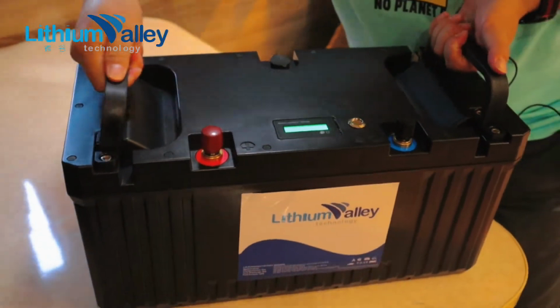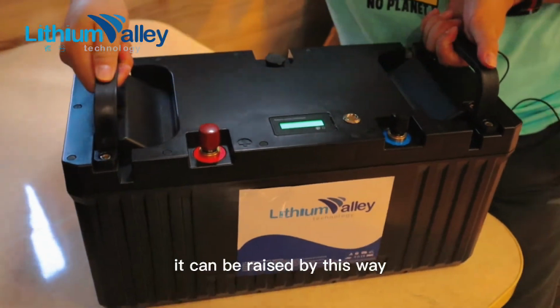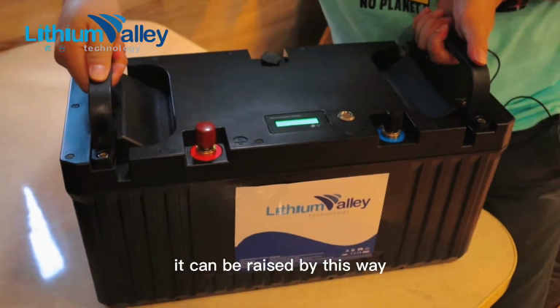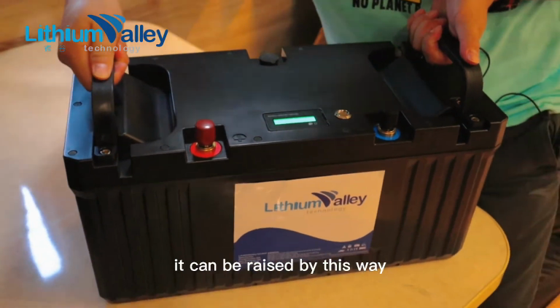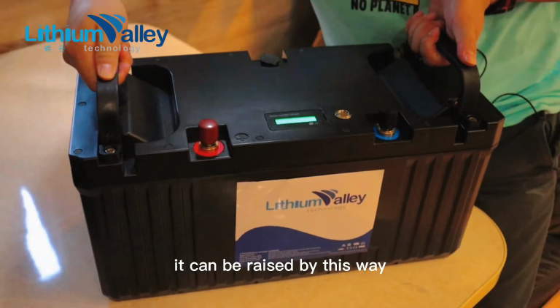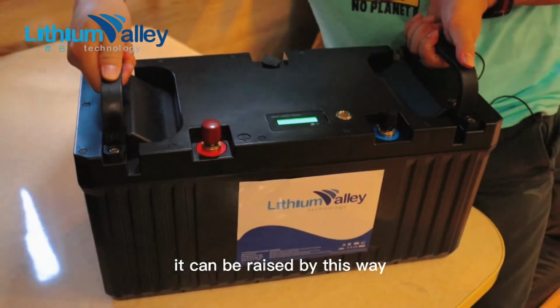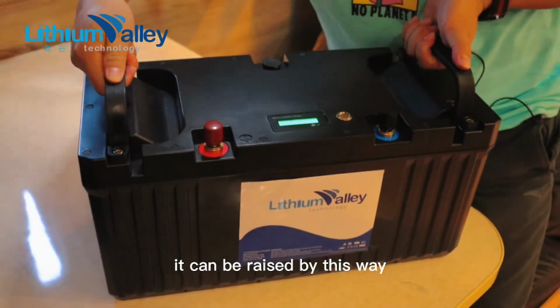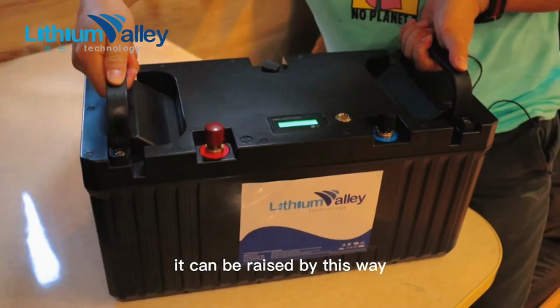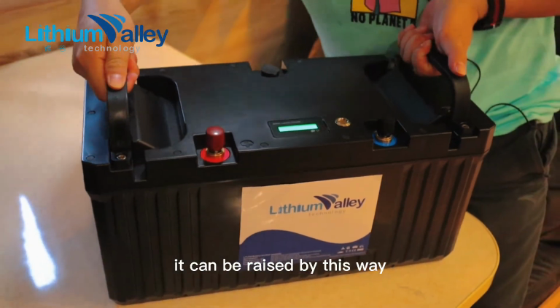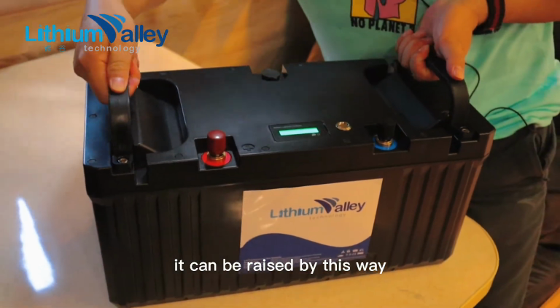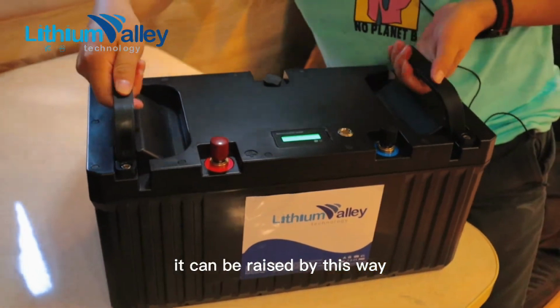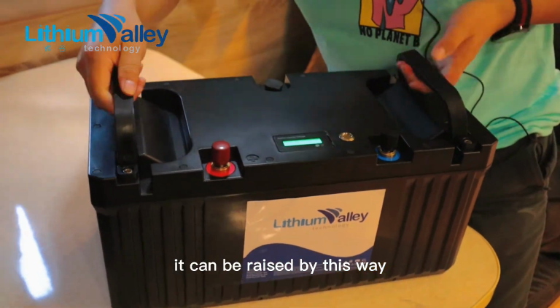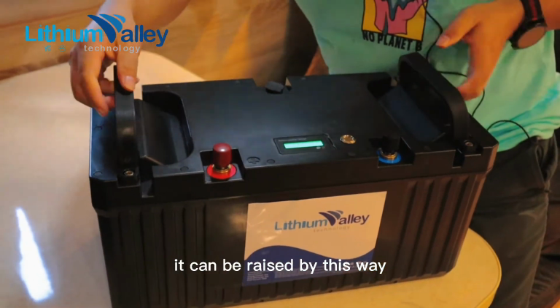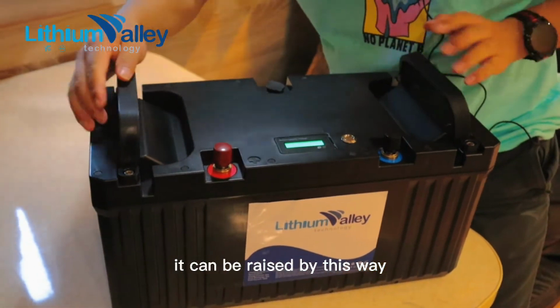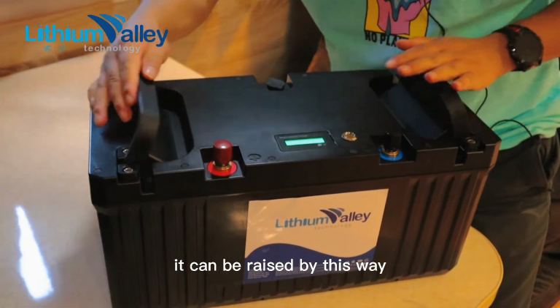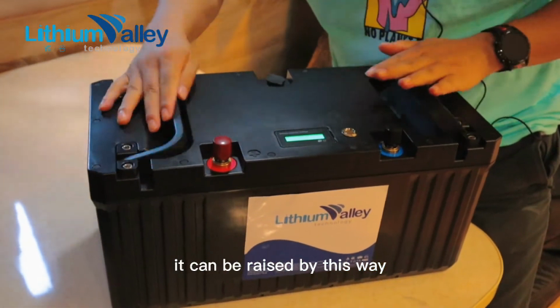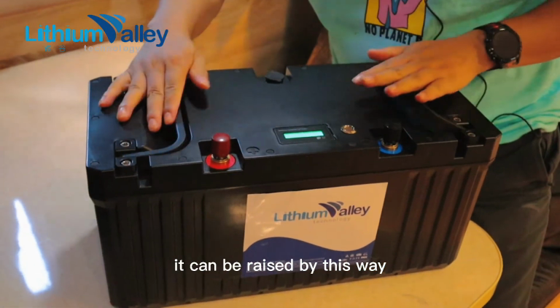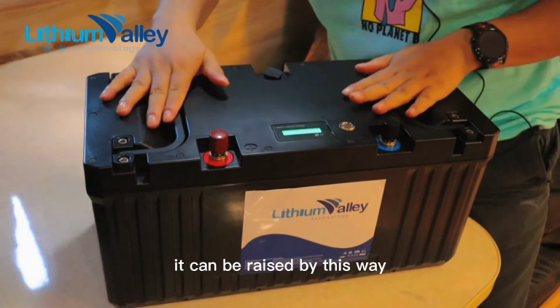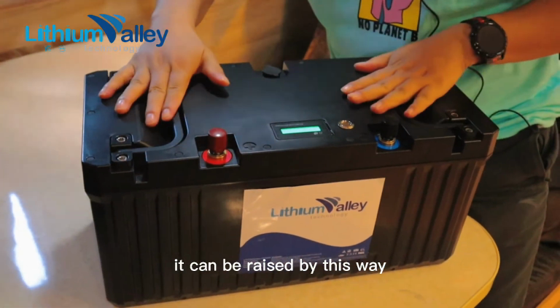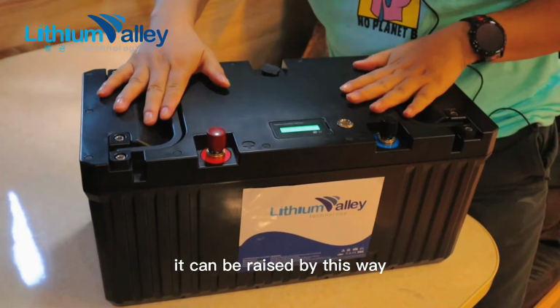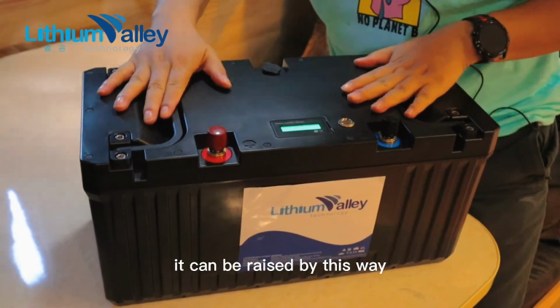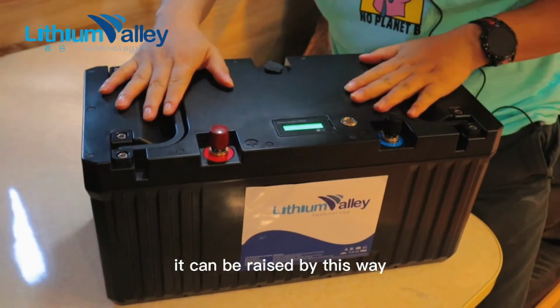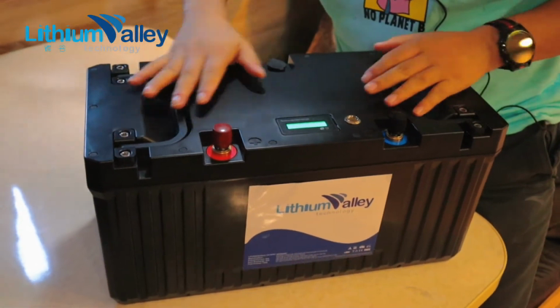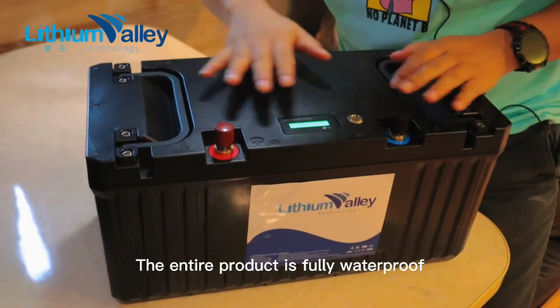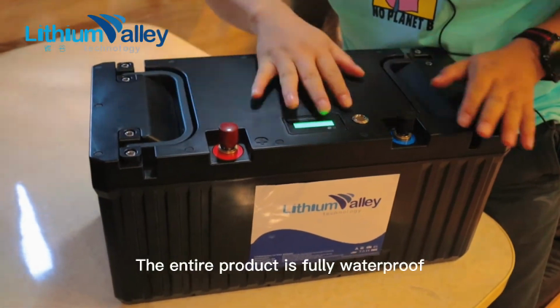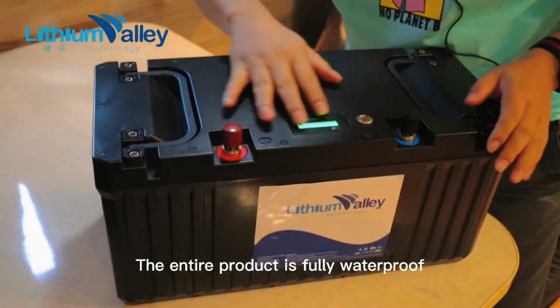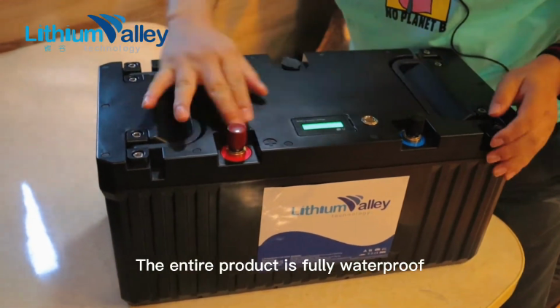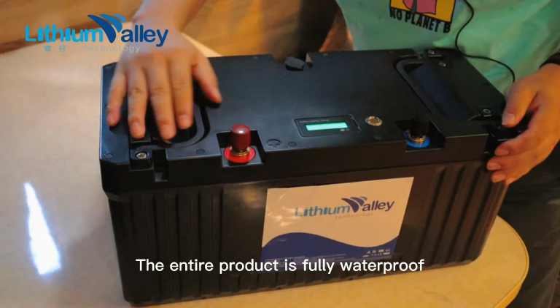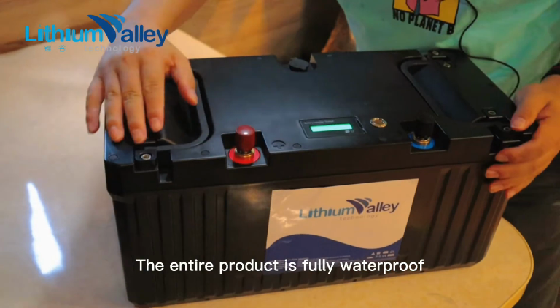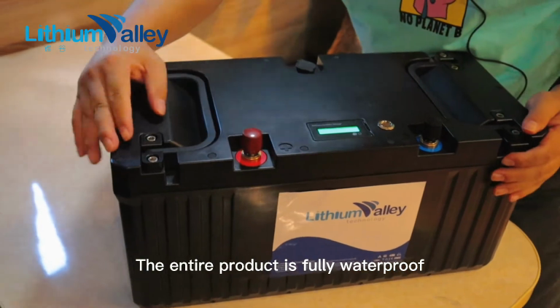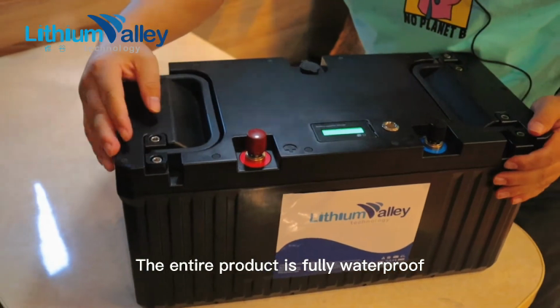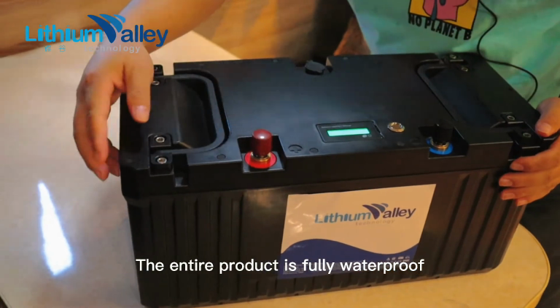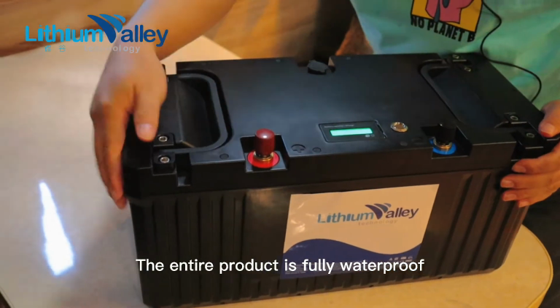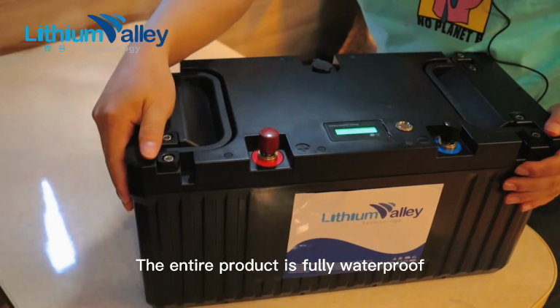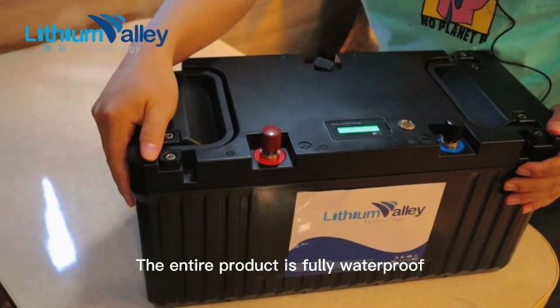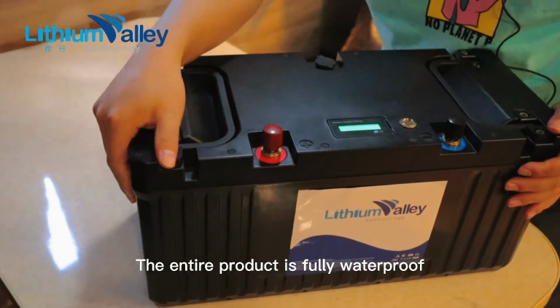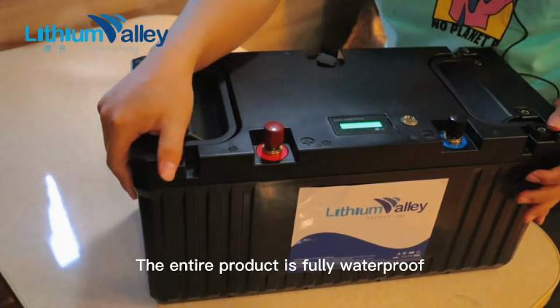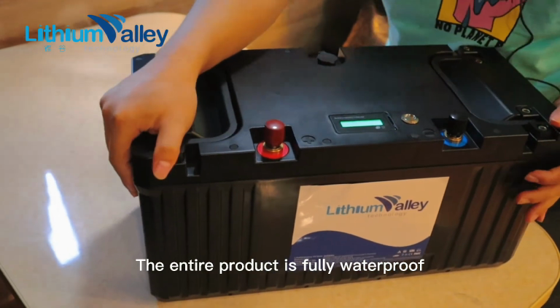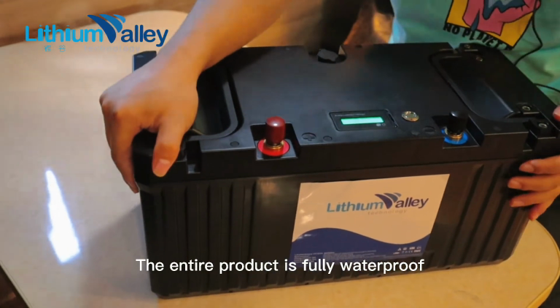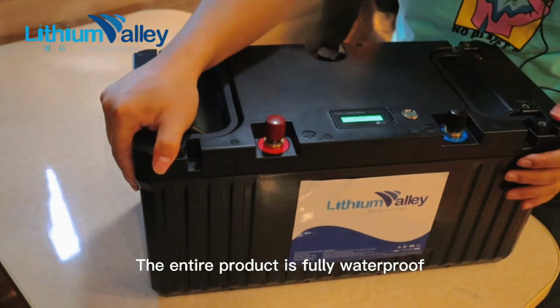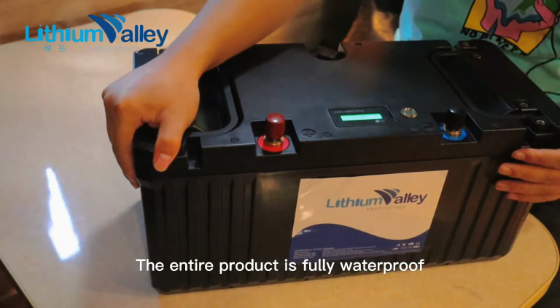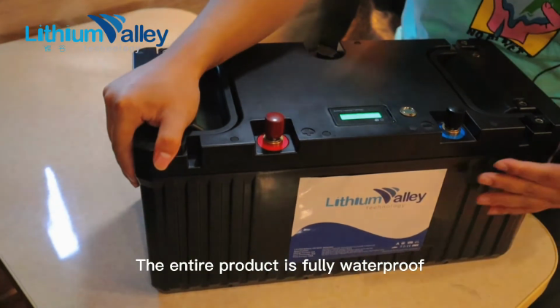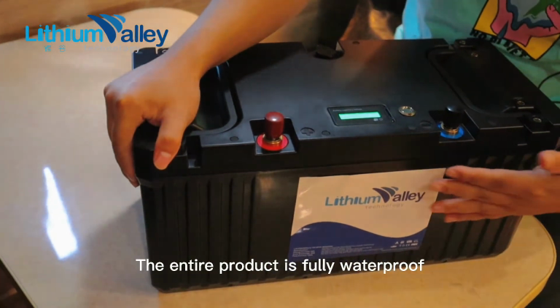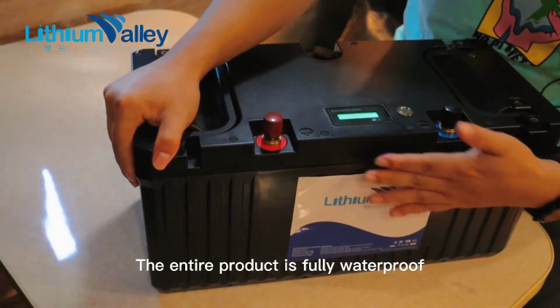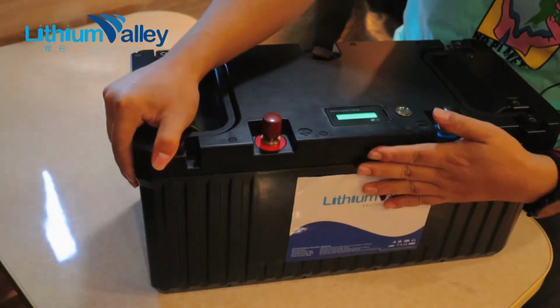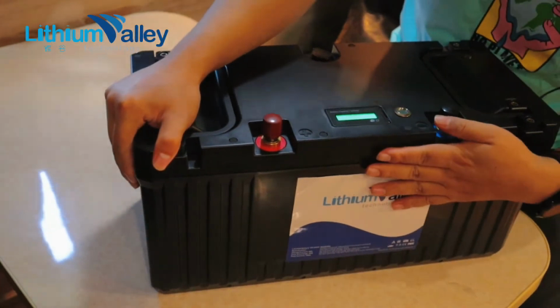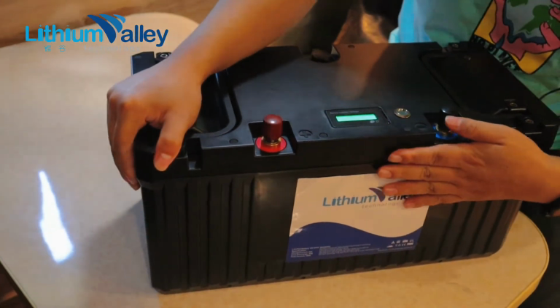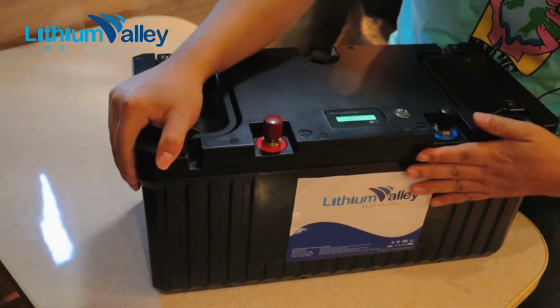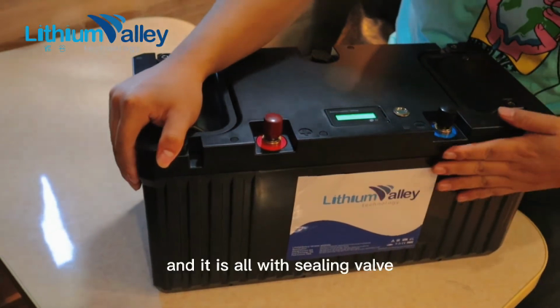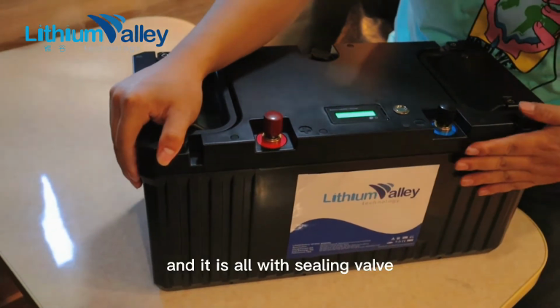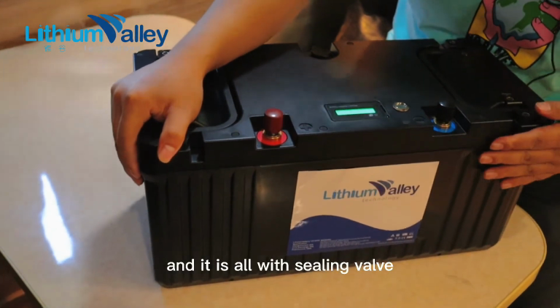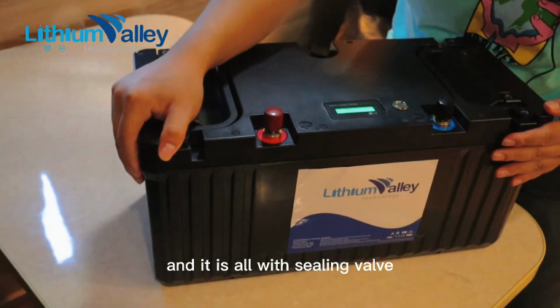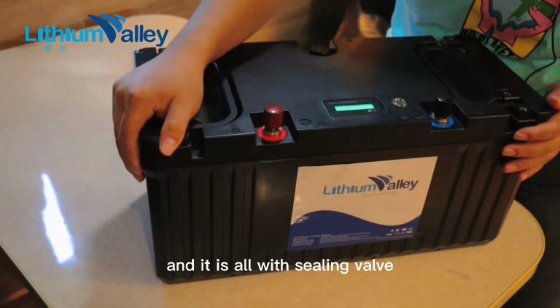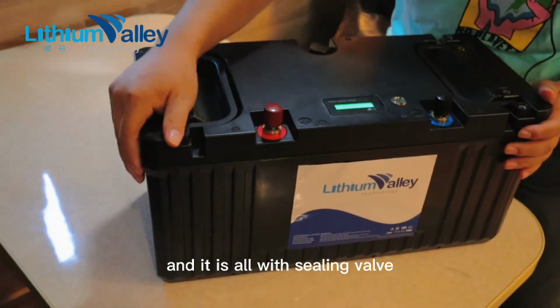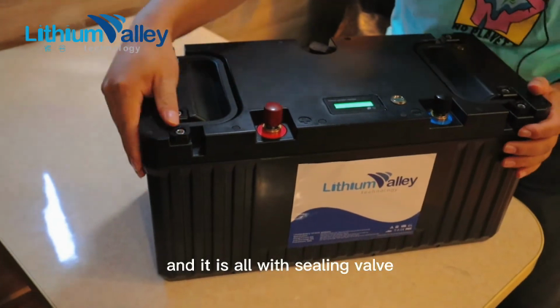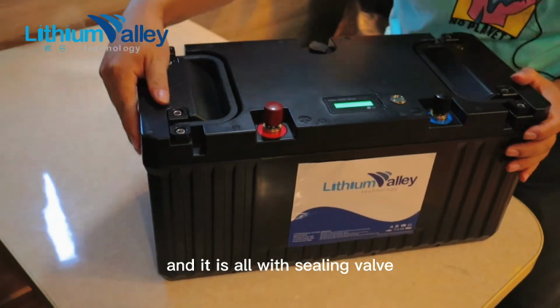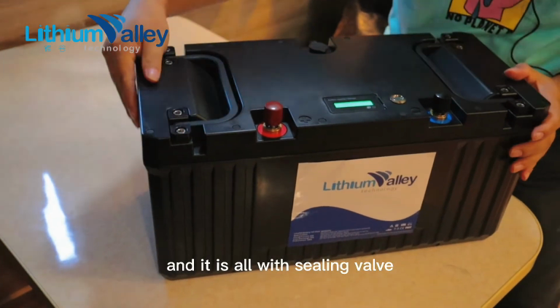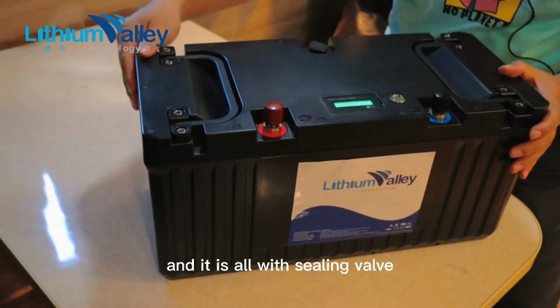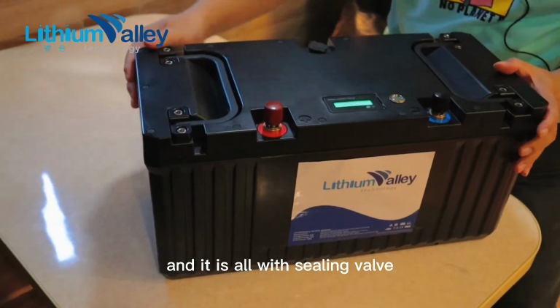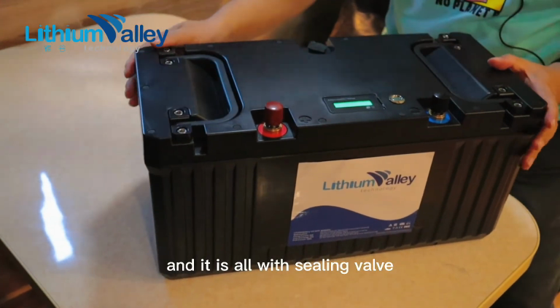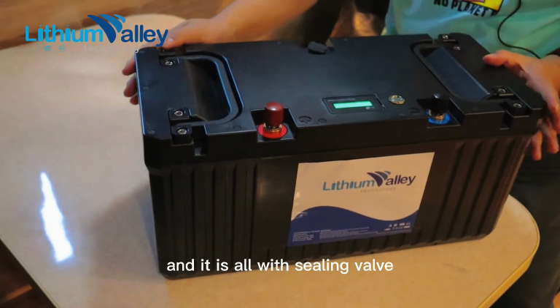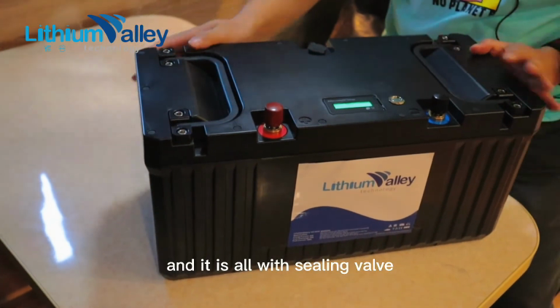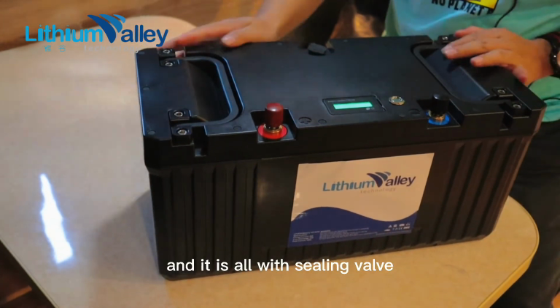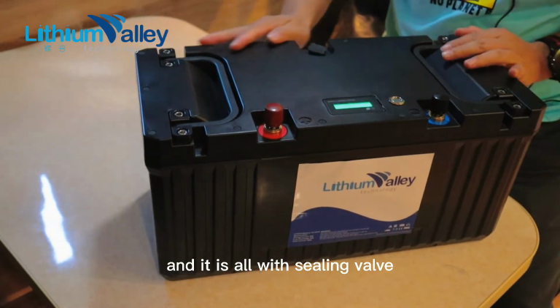It can be raised by this way. The entire product is fully waterproof, and it is all with seal and valve.